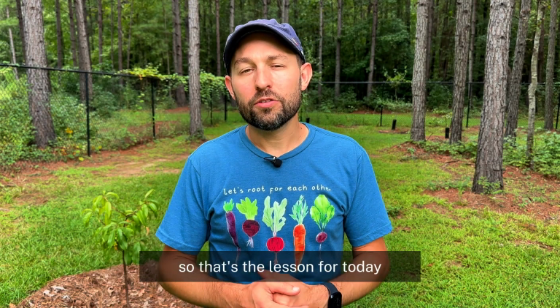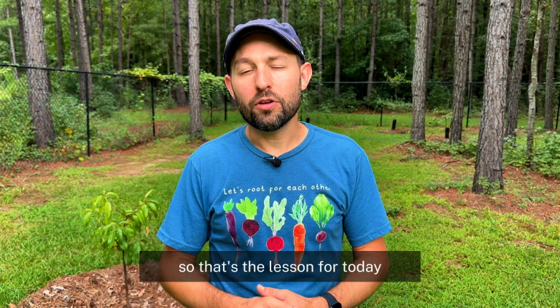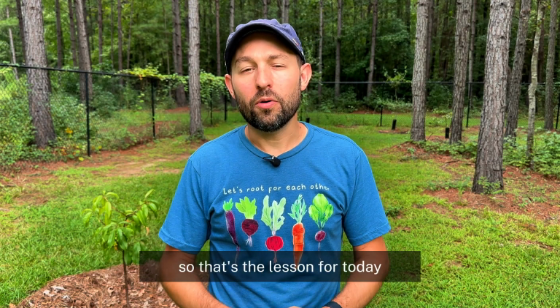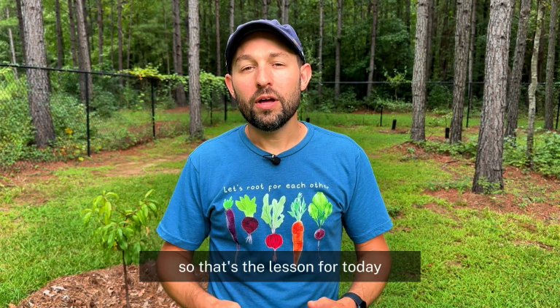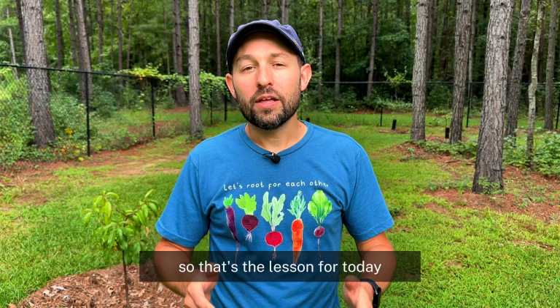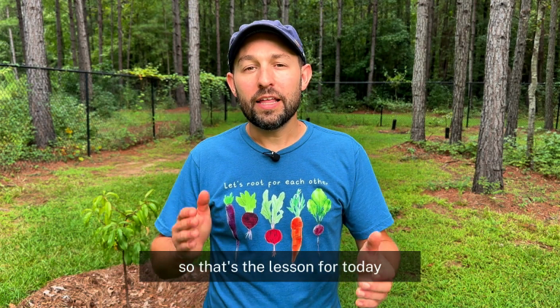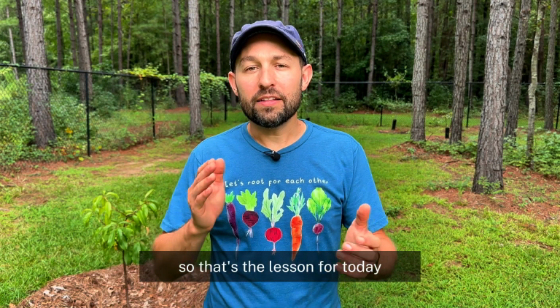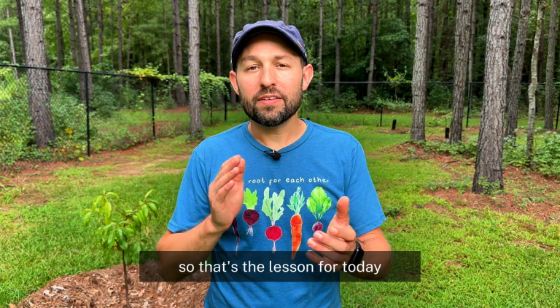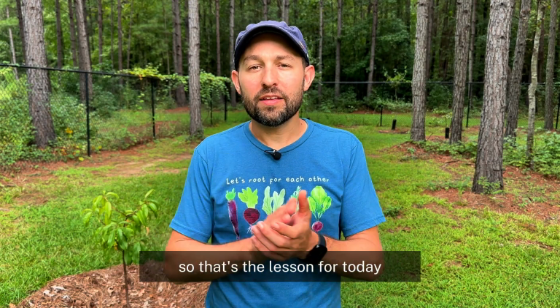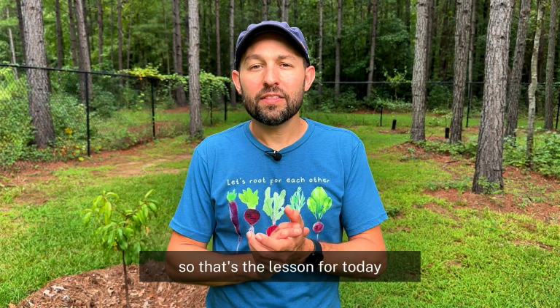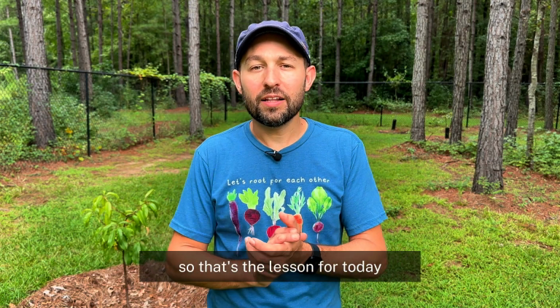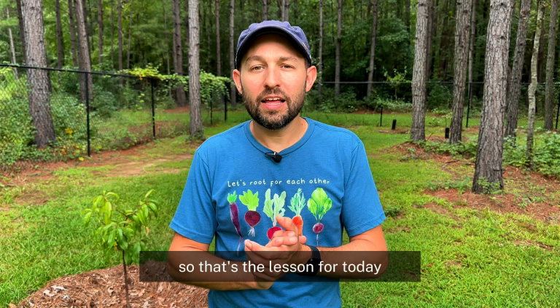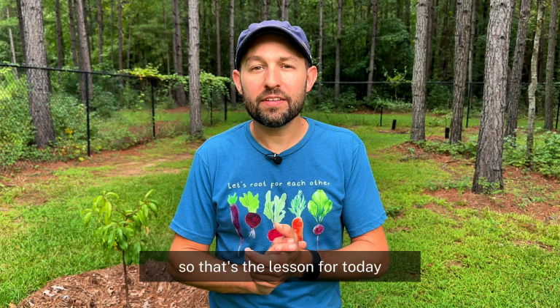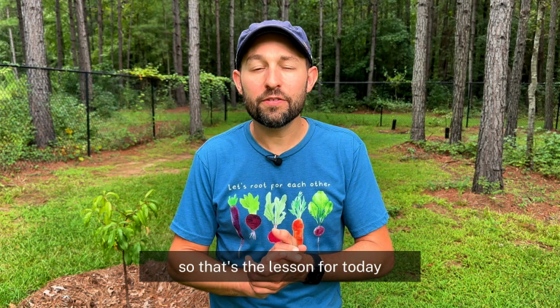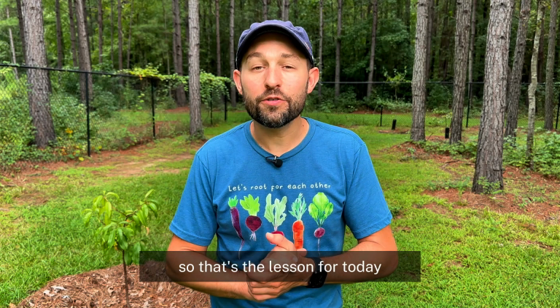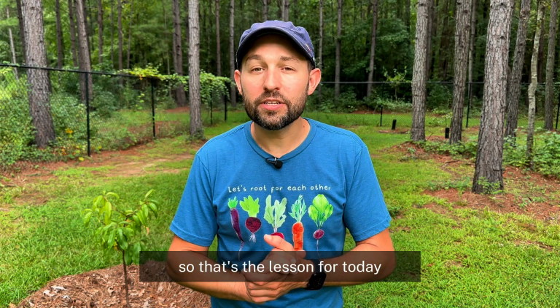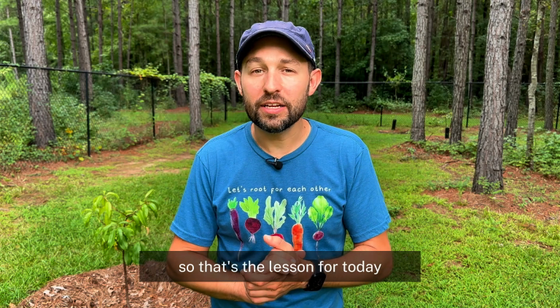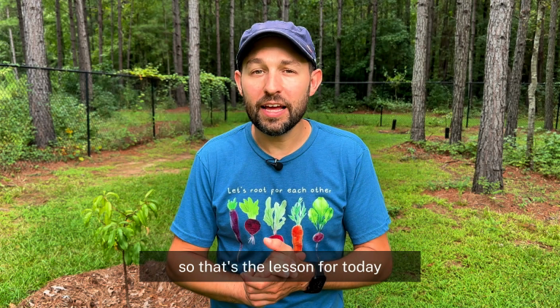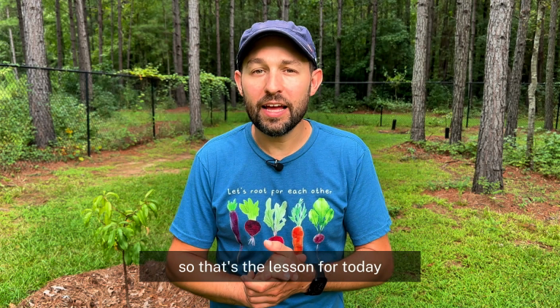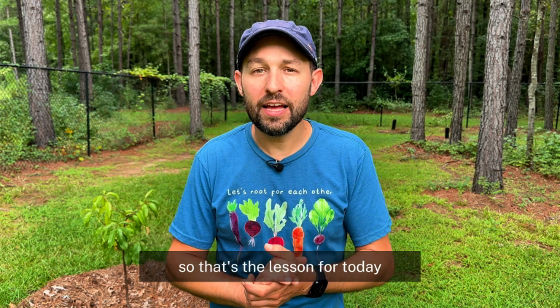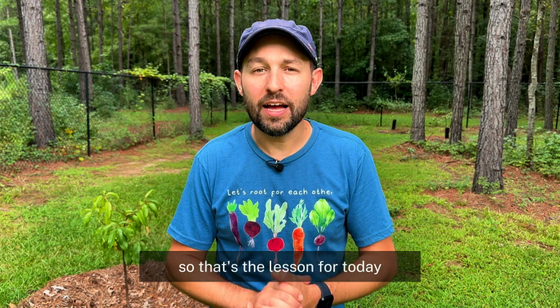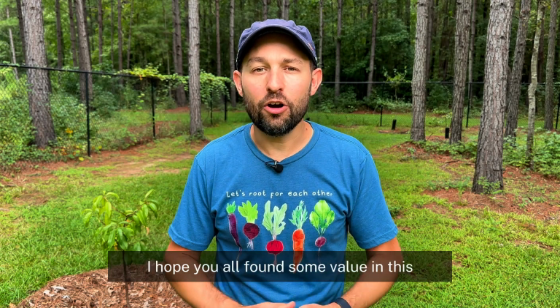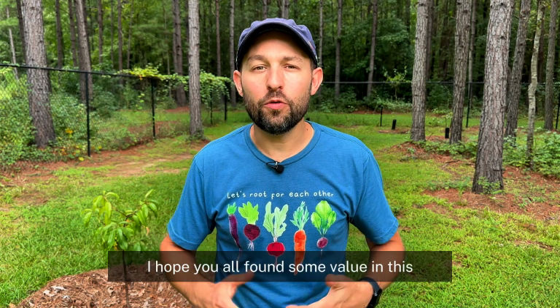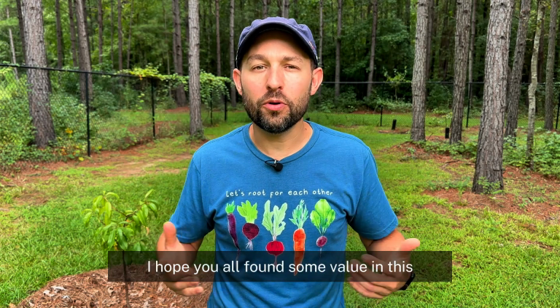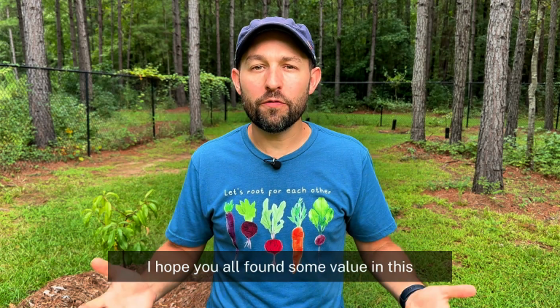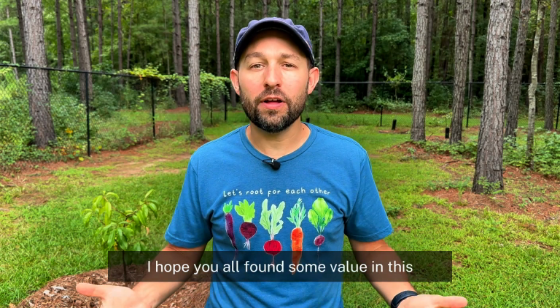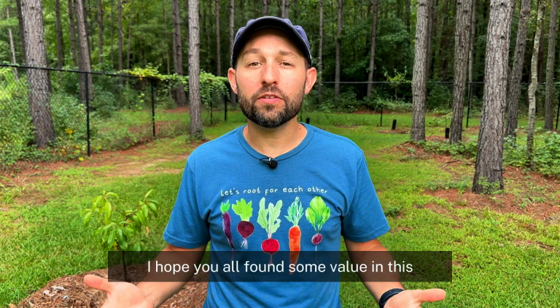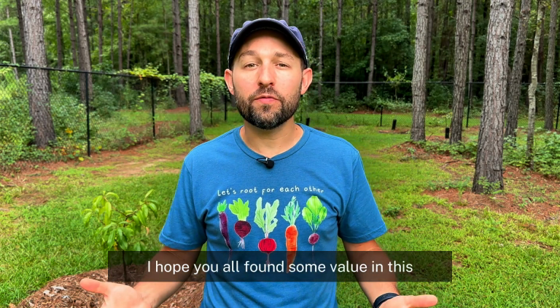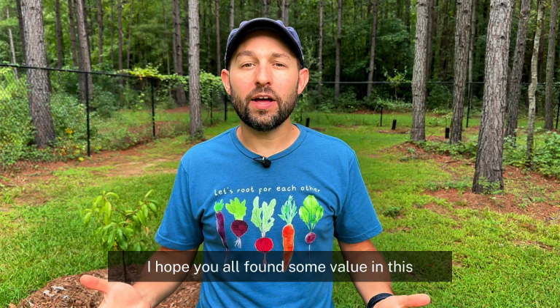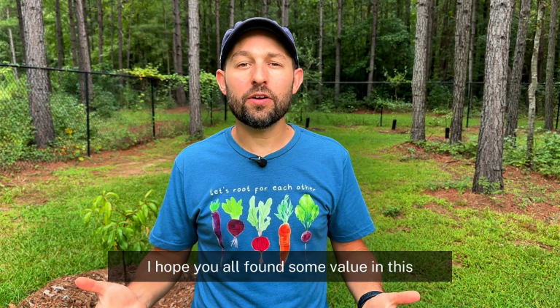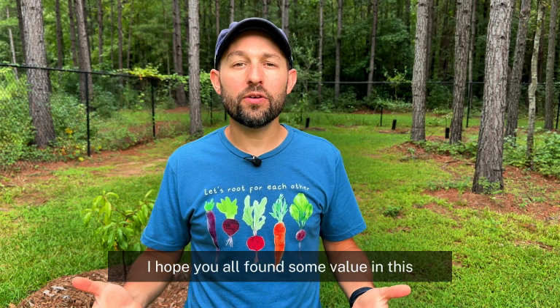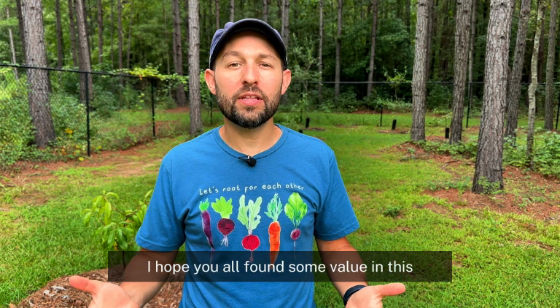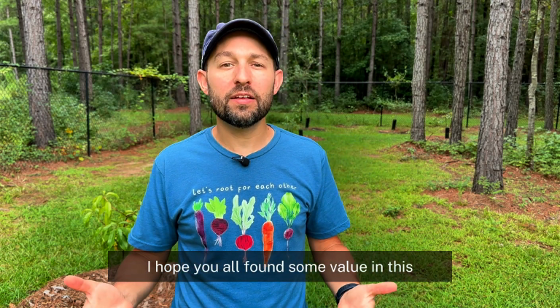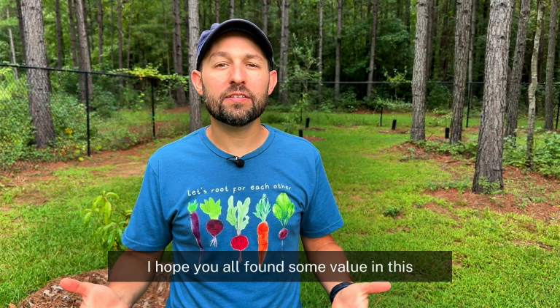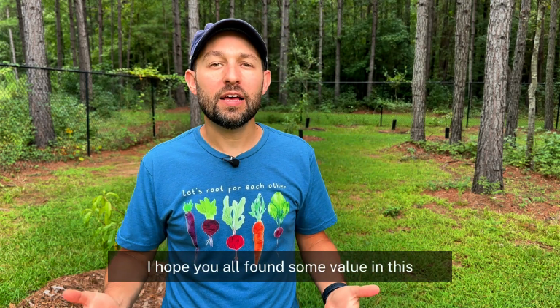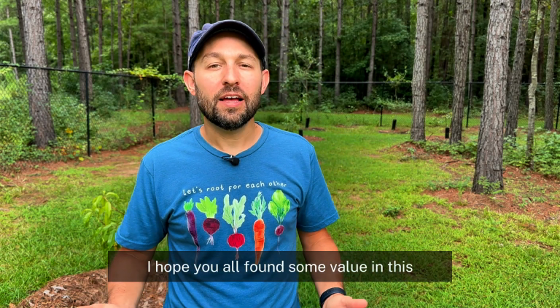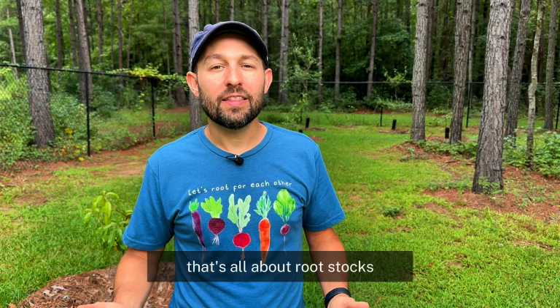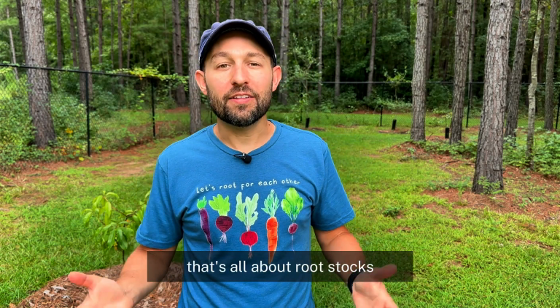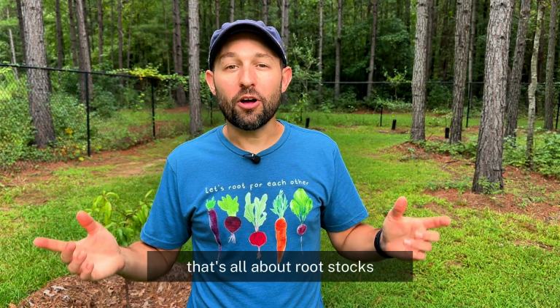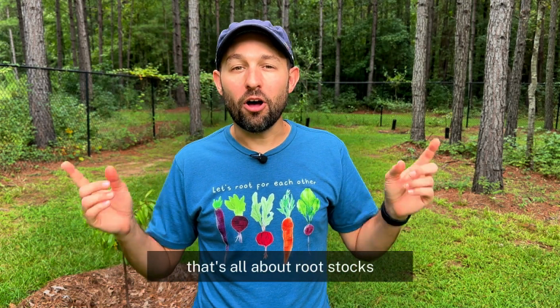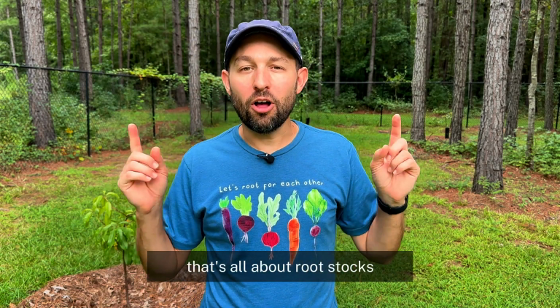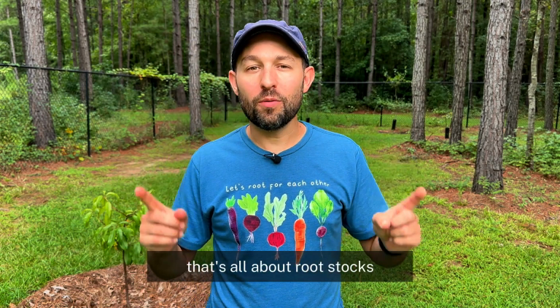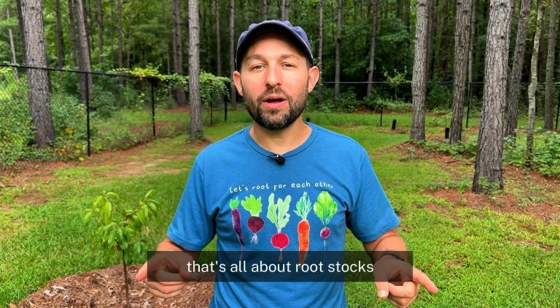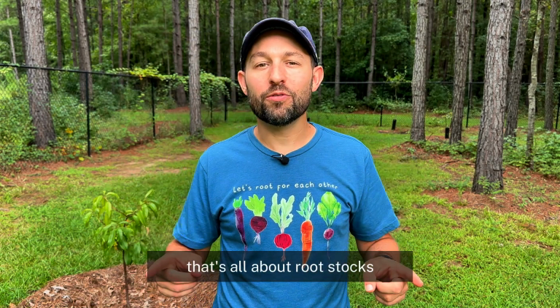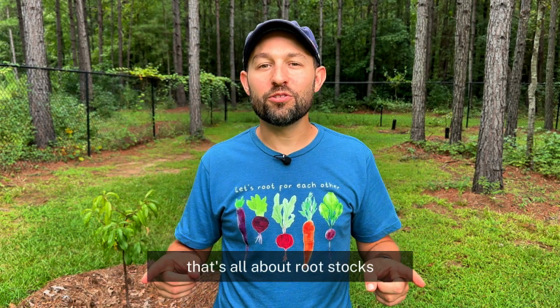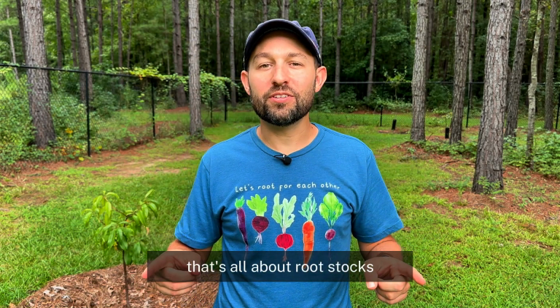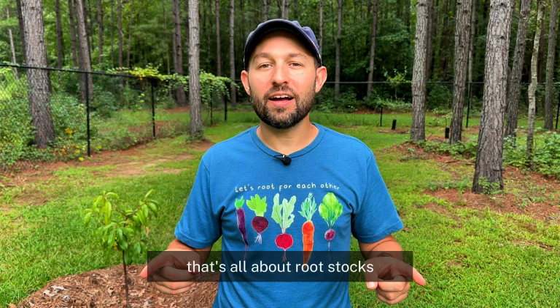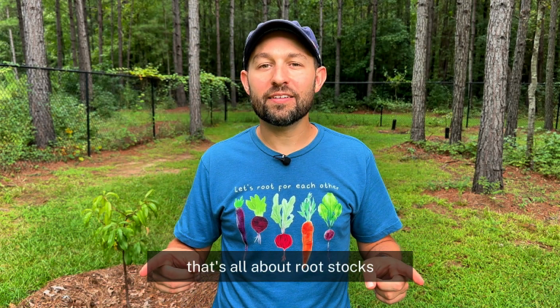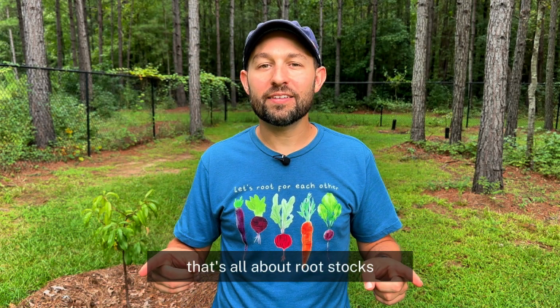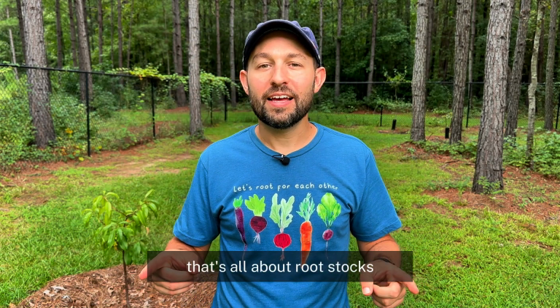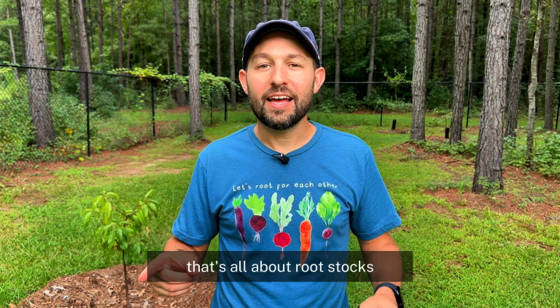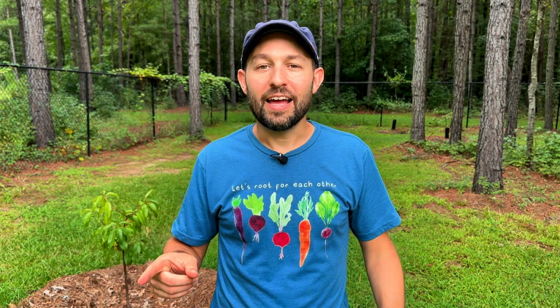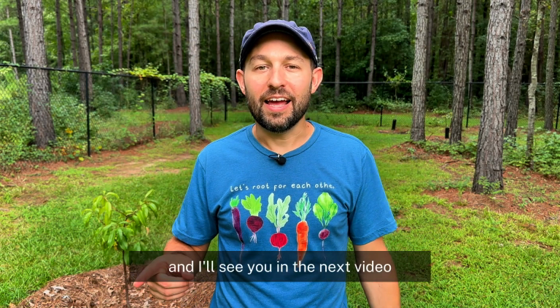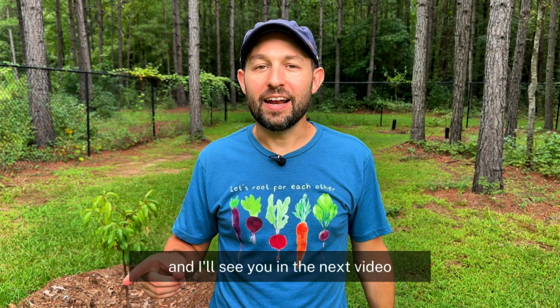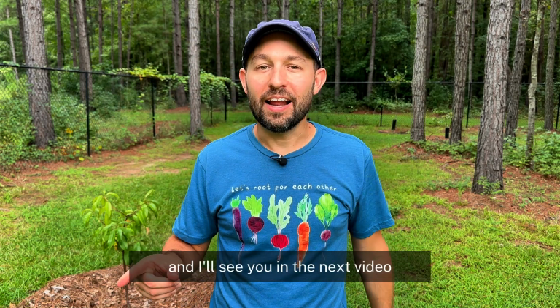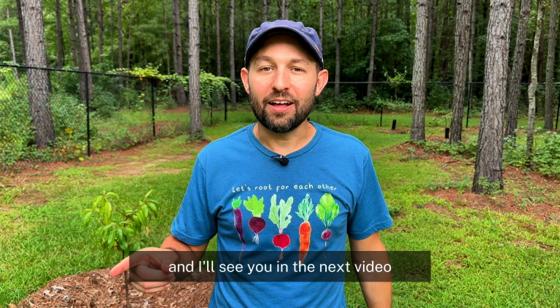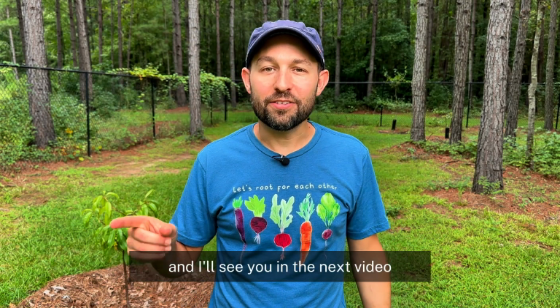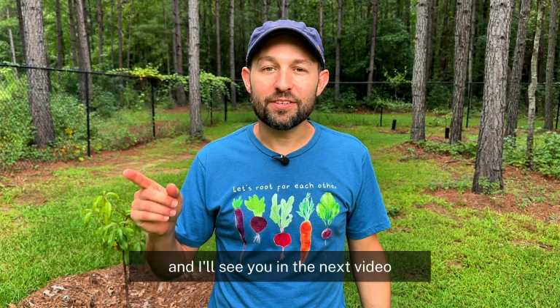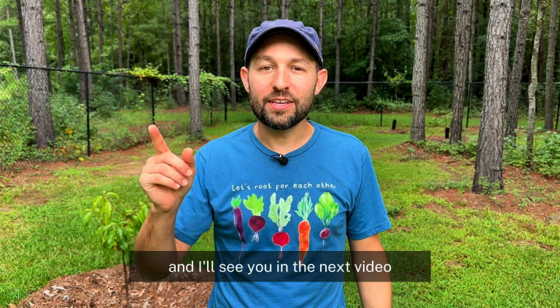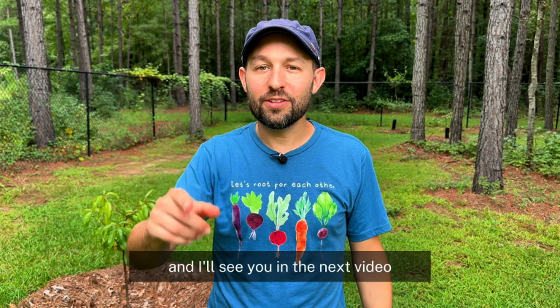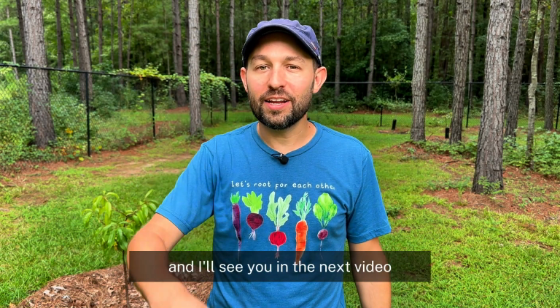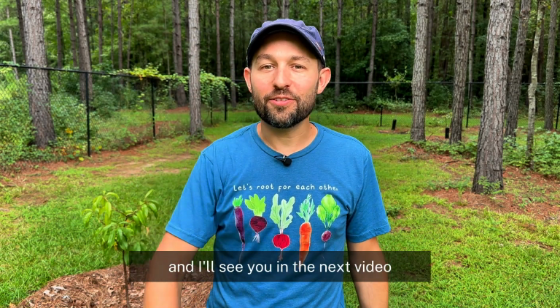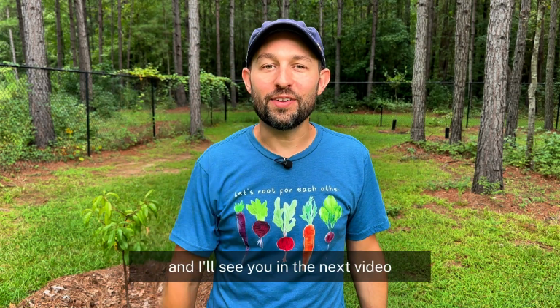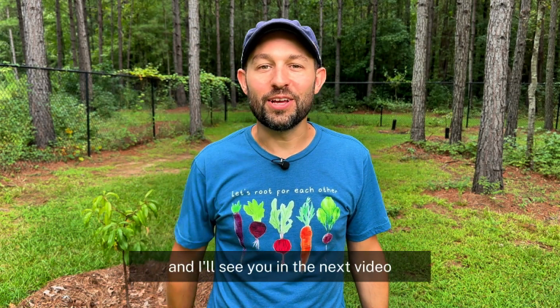That's the lesson for today. I hope you all found some value in this — that's all about rootstocks, and I'll see you in the next video.